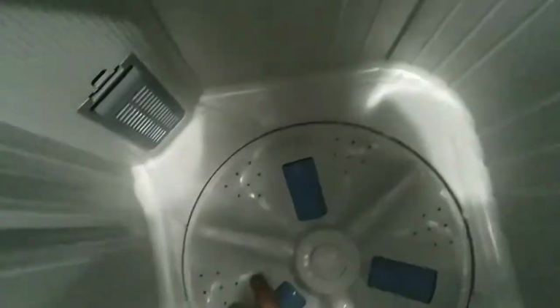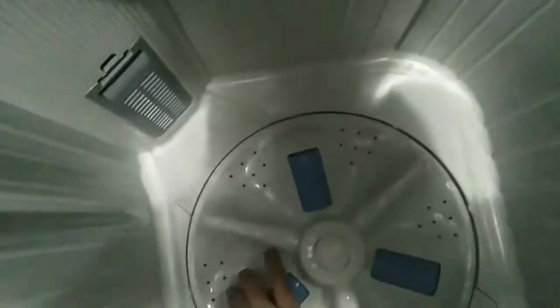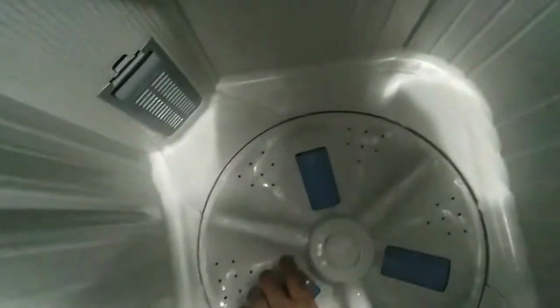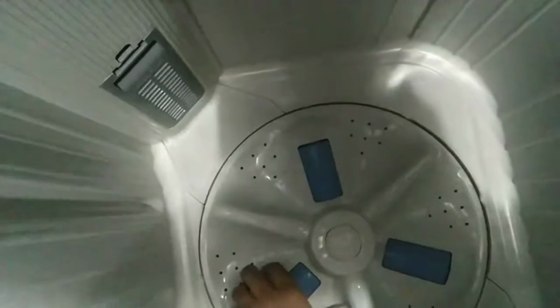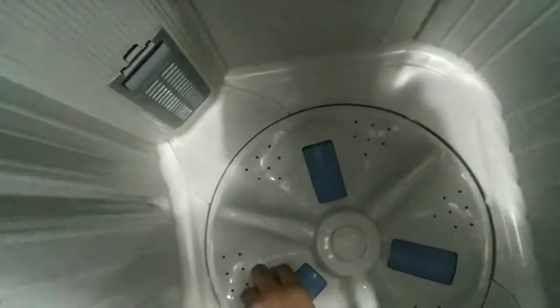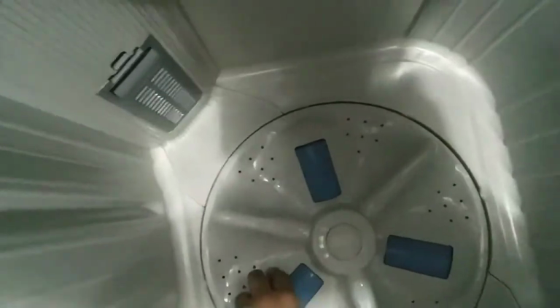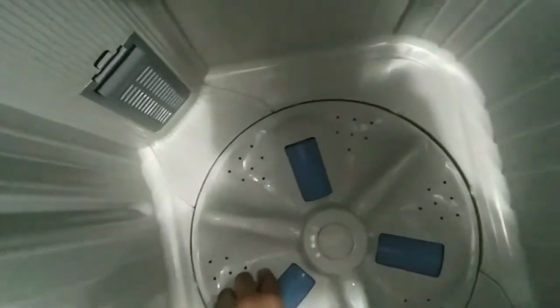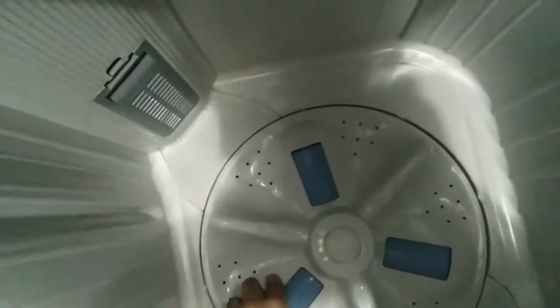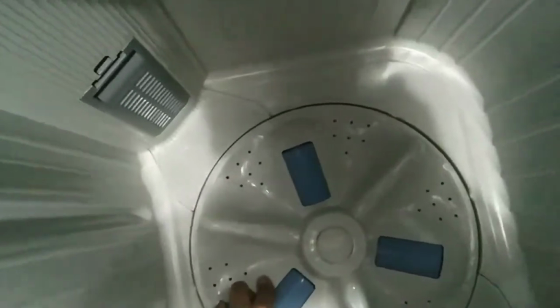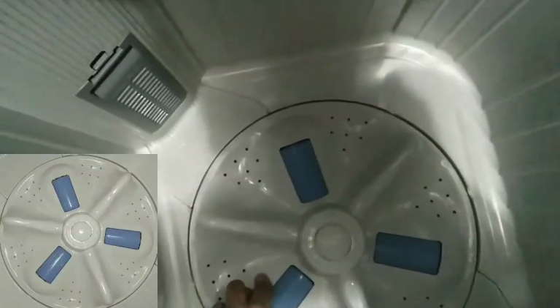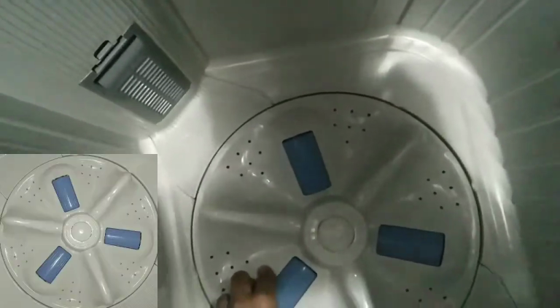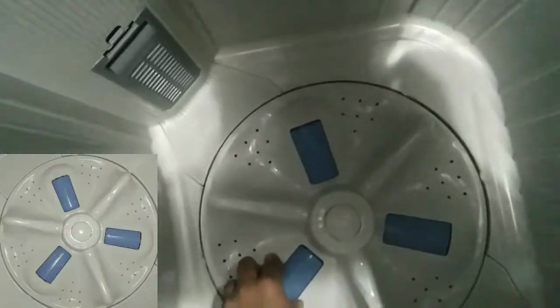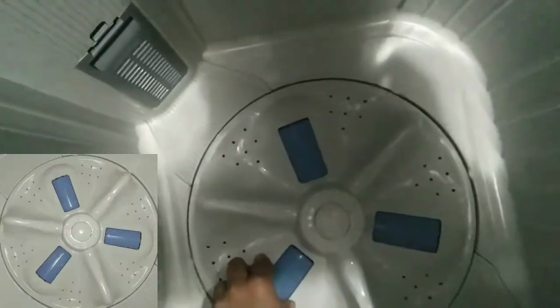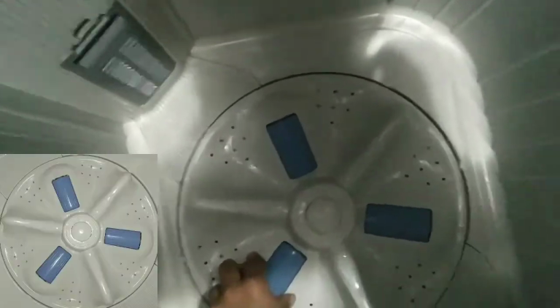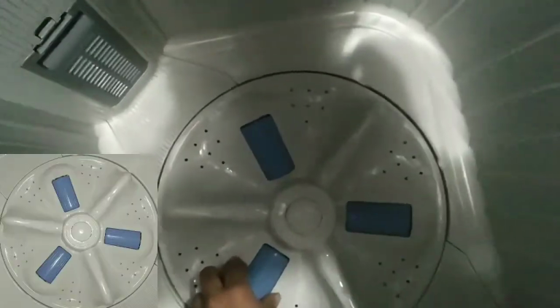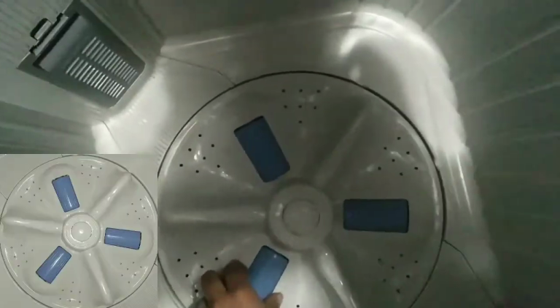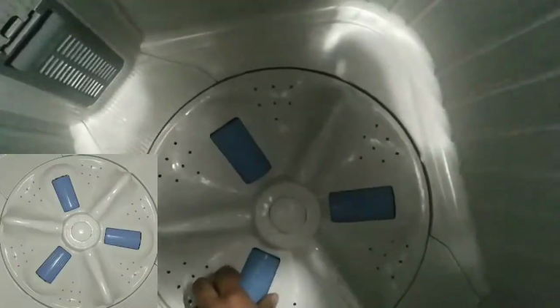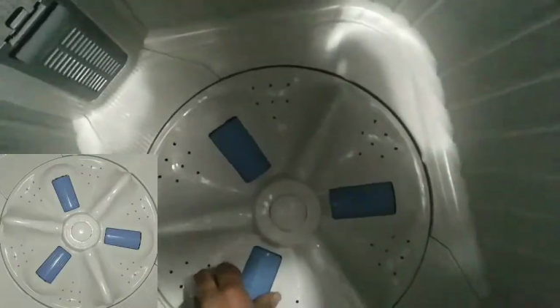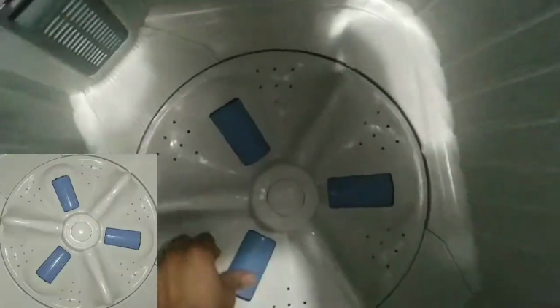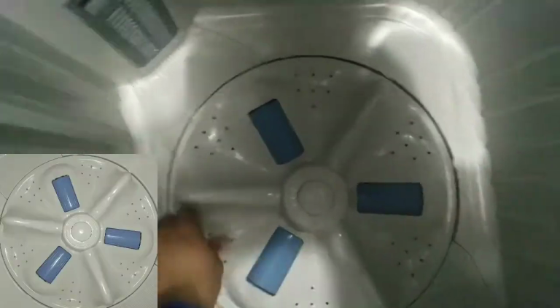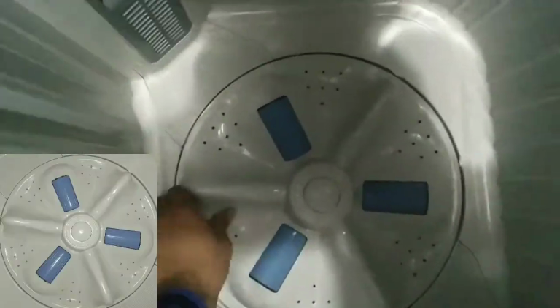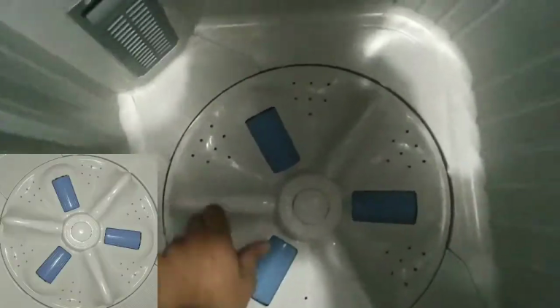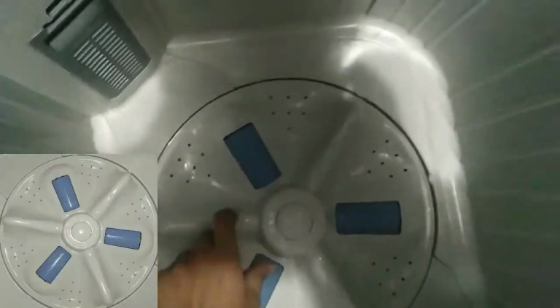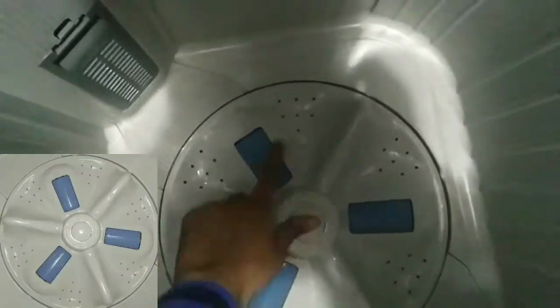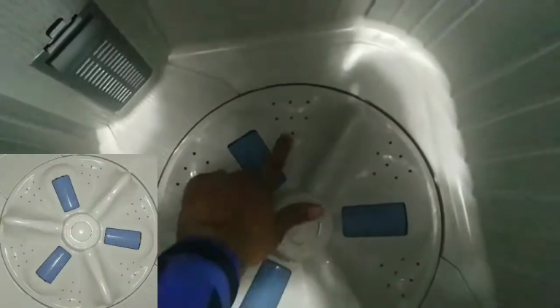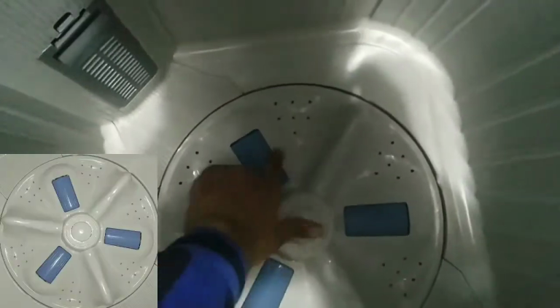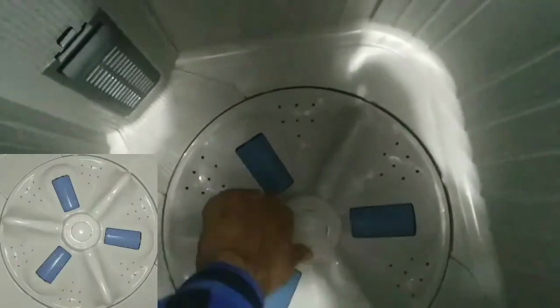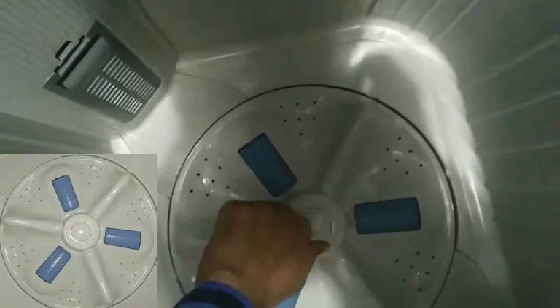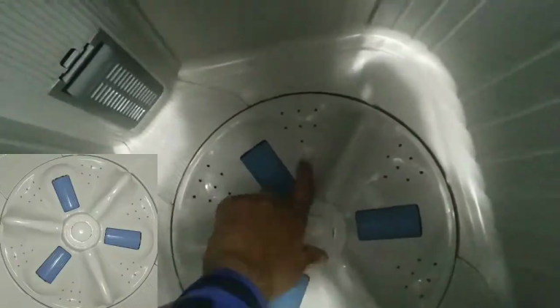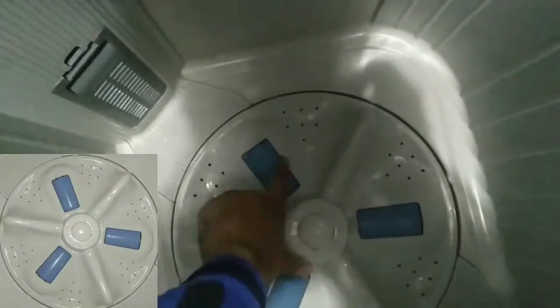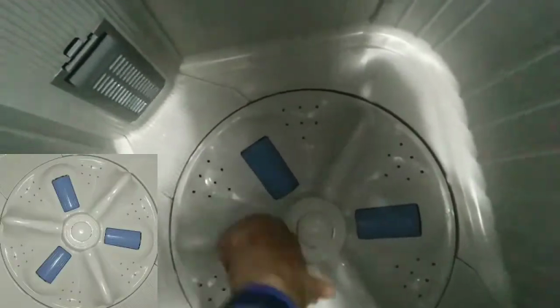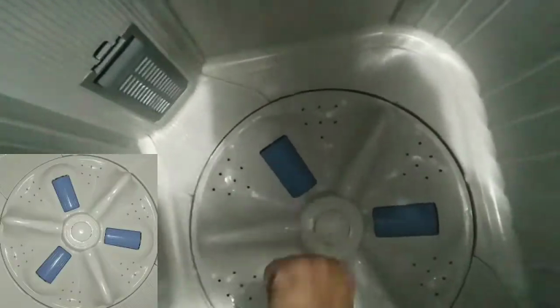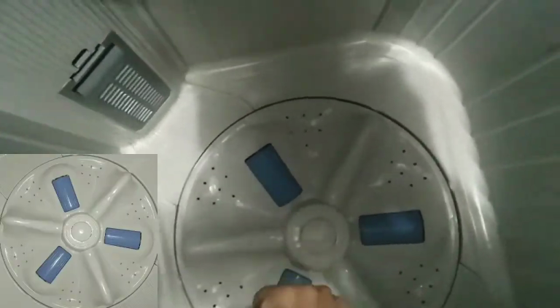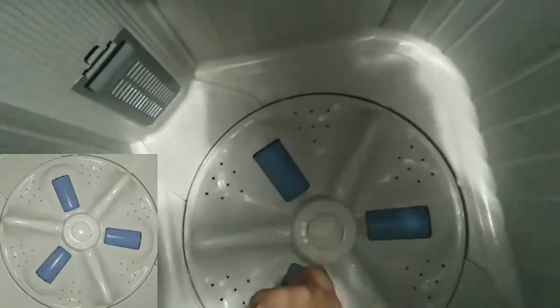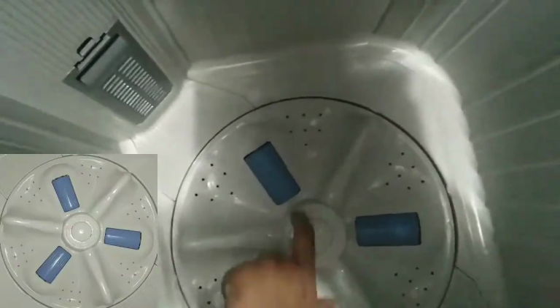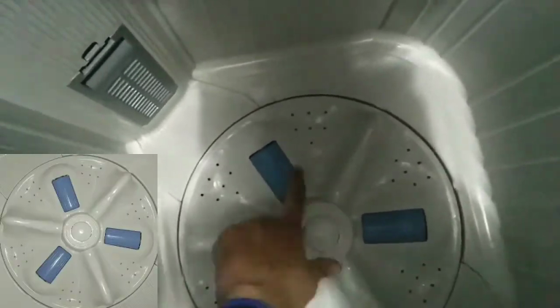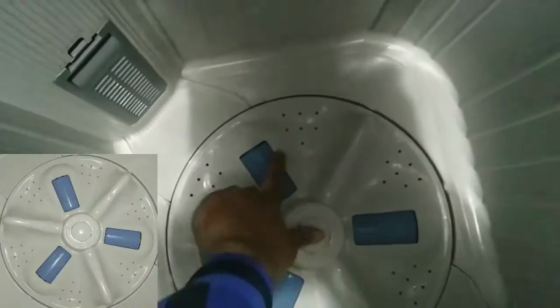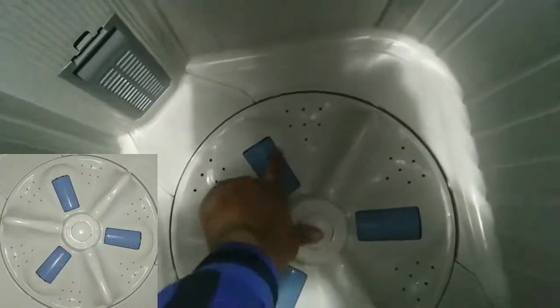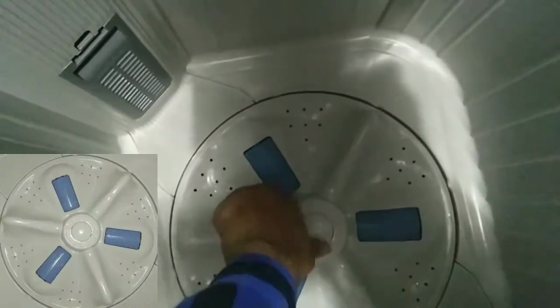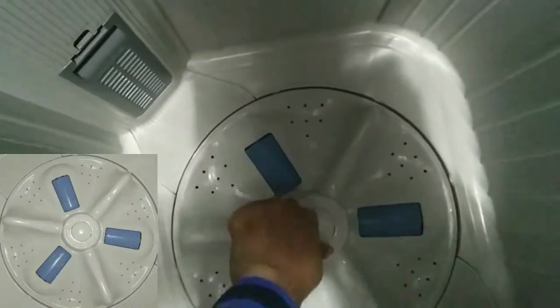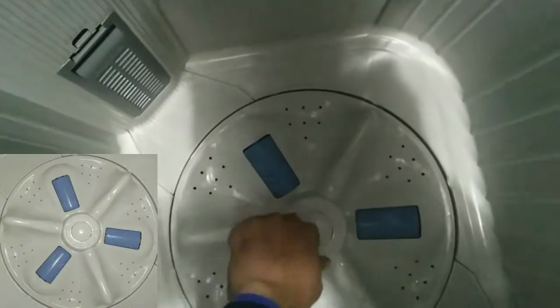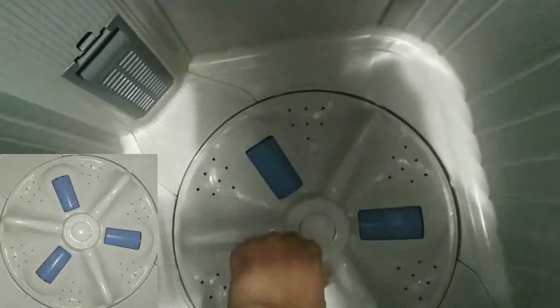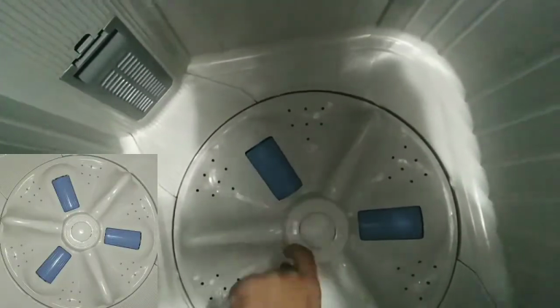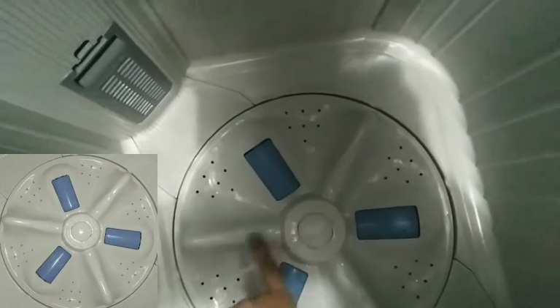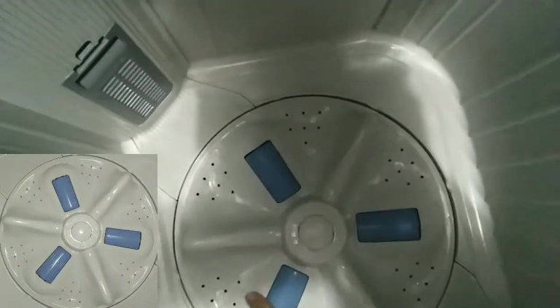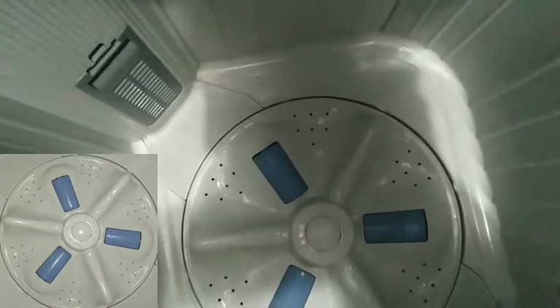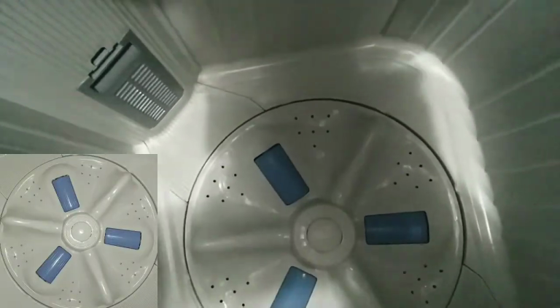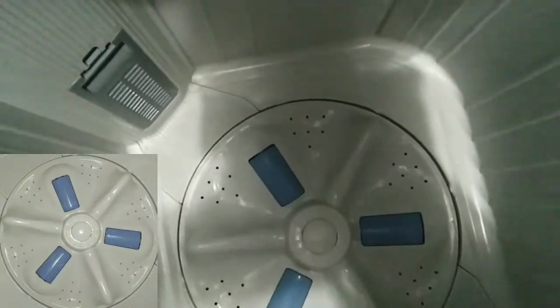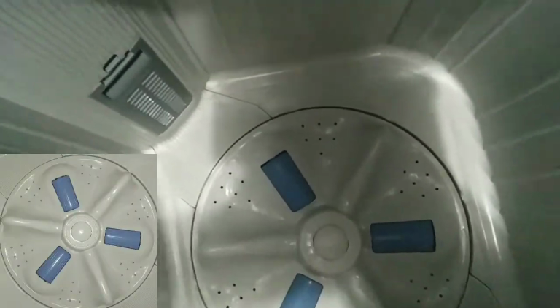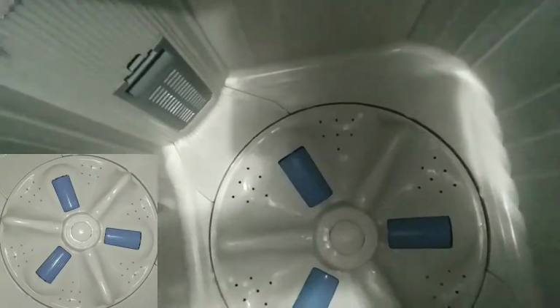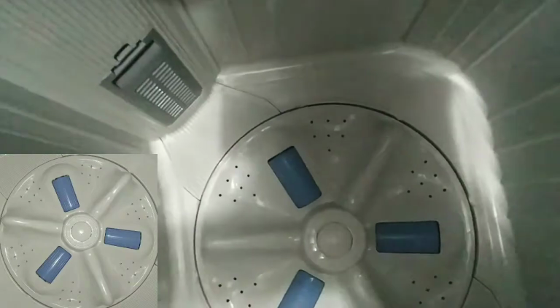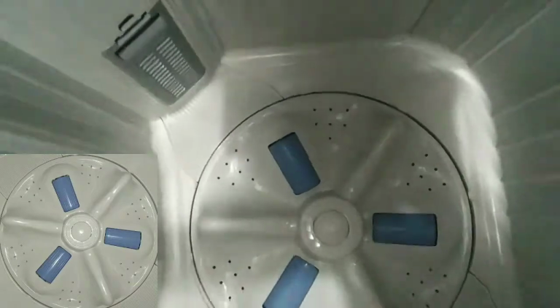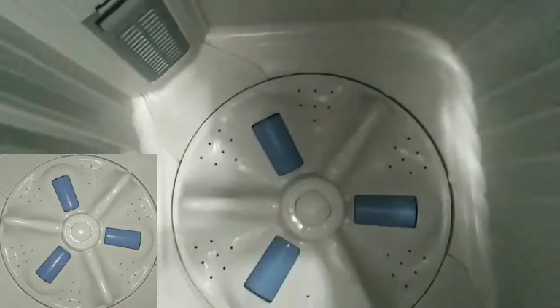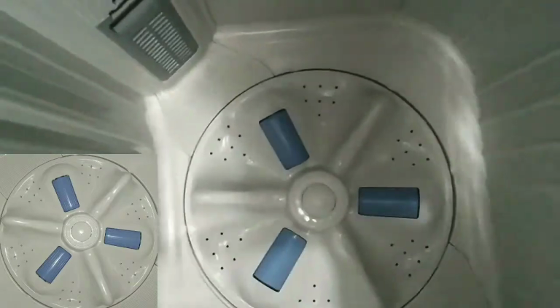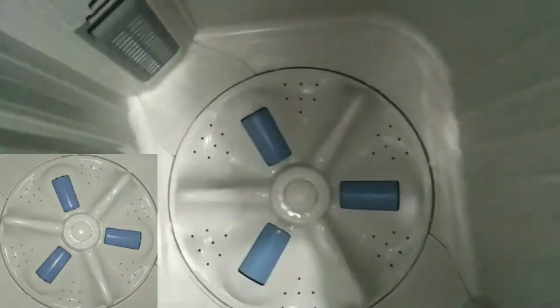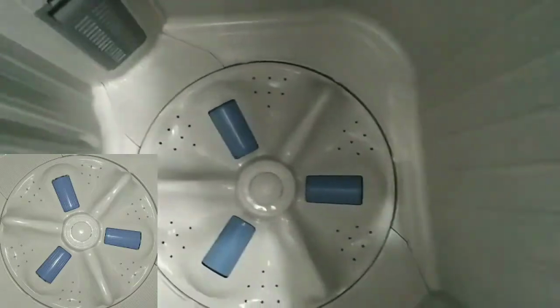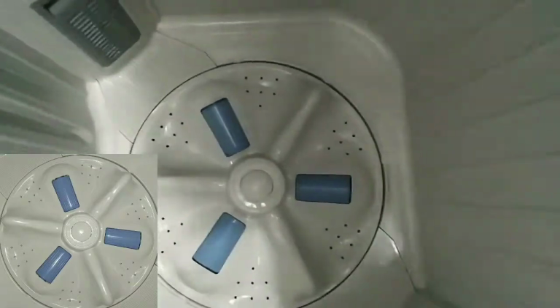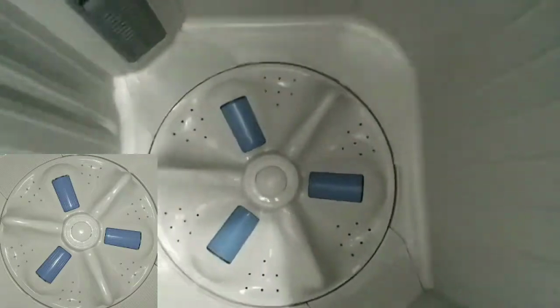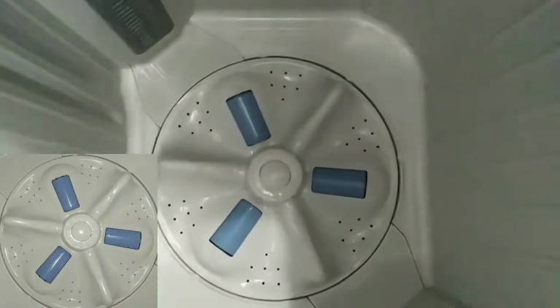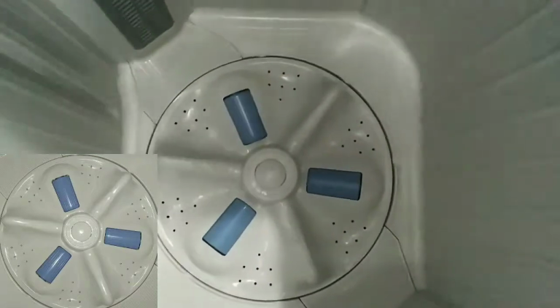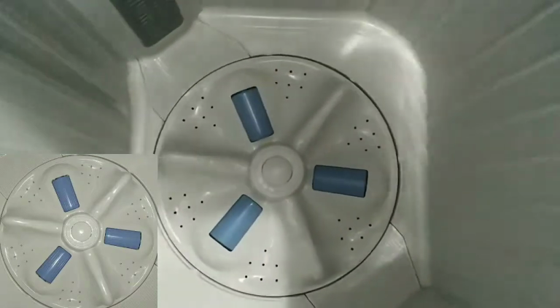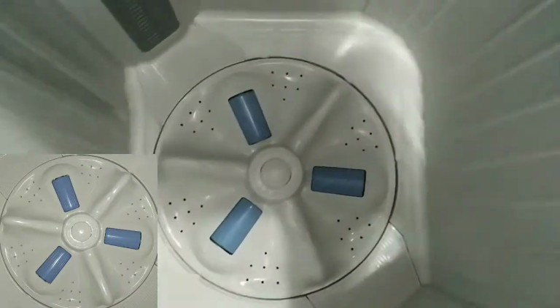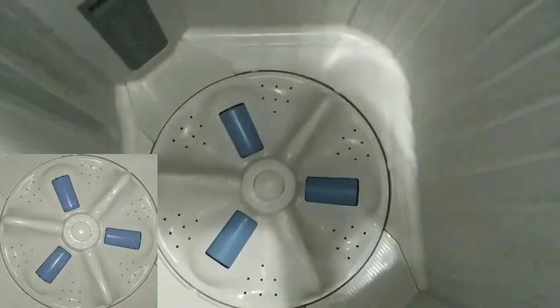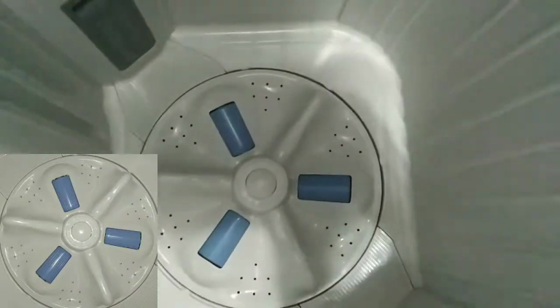We have the impeller here. In this, we have the drum. We use water to push it through.